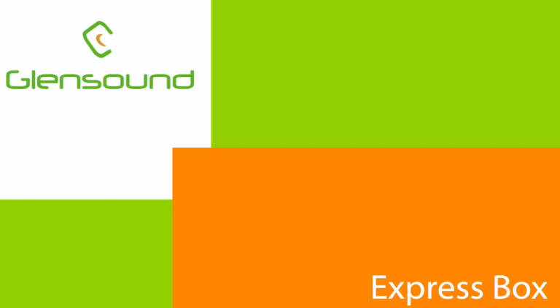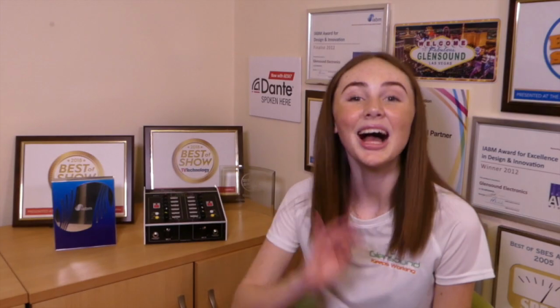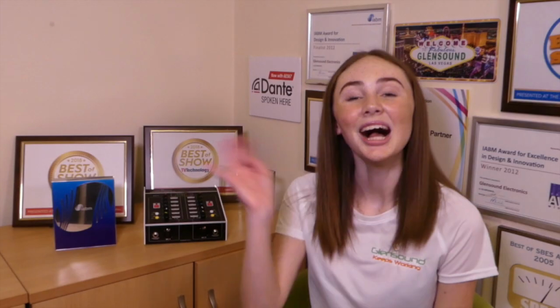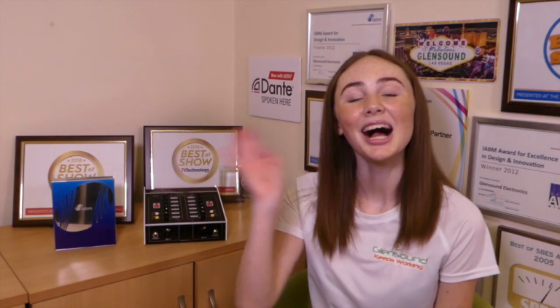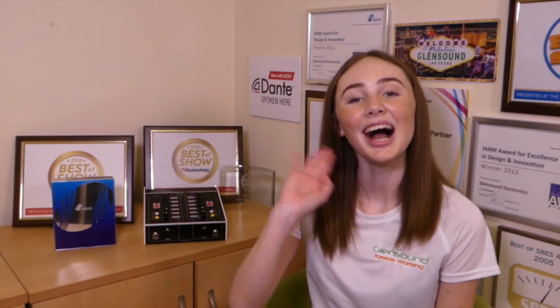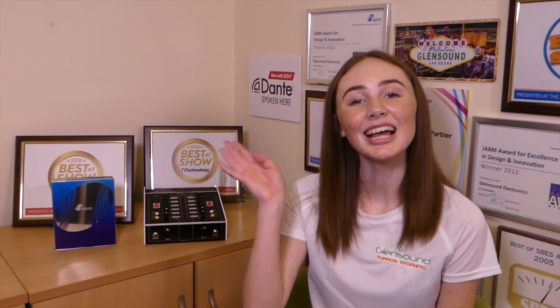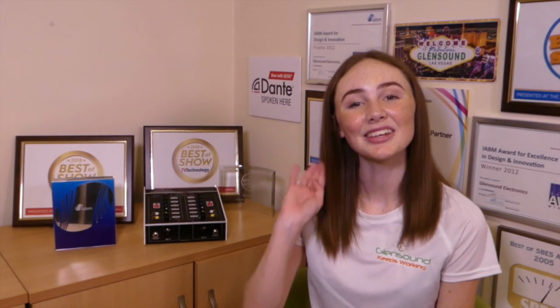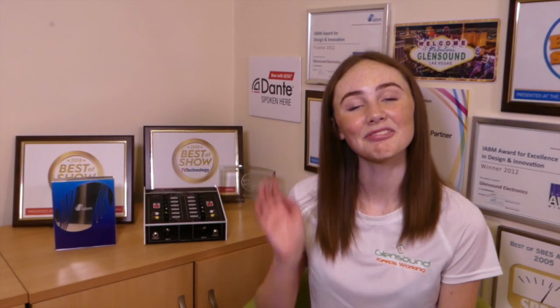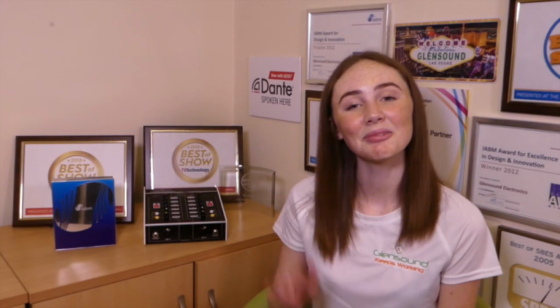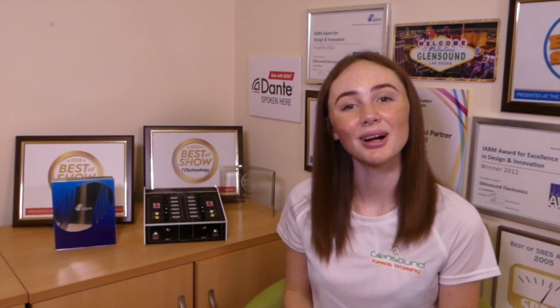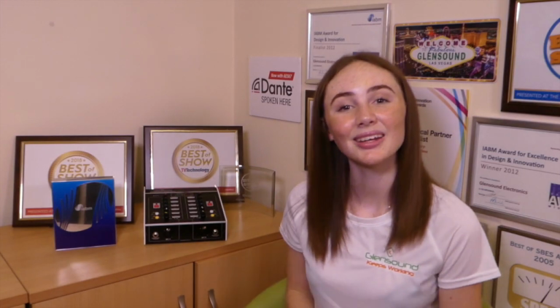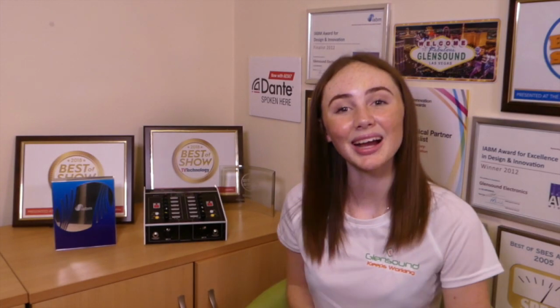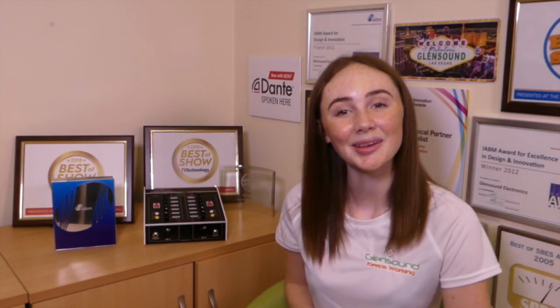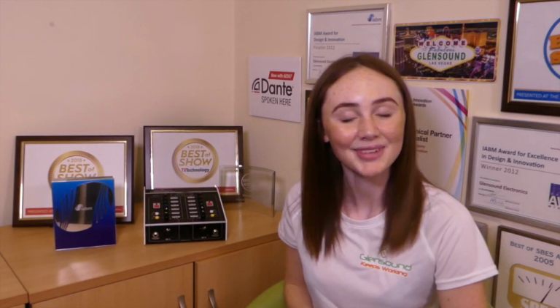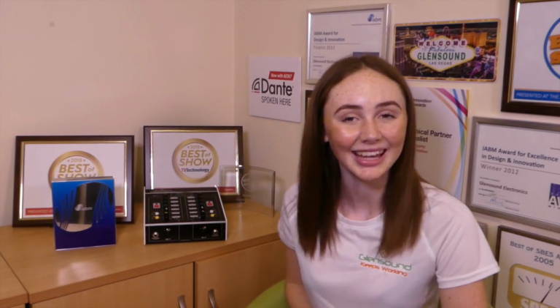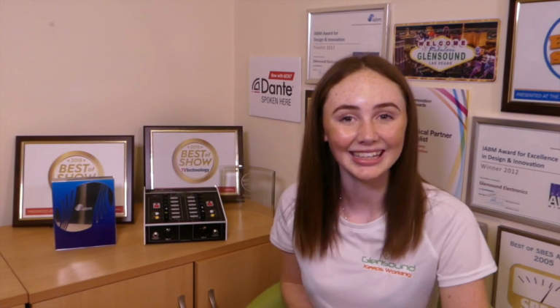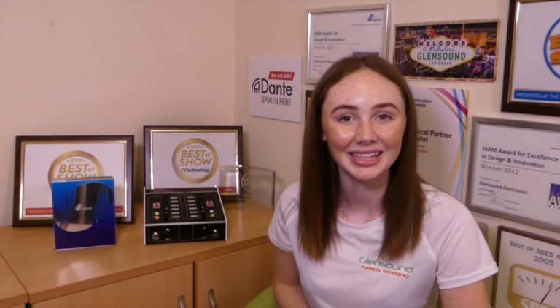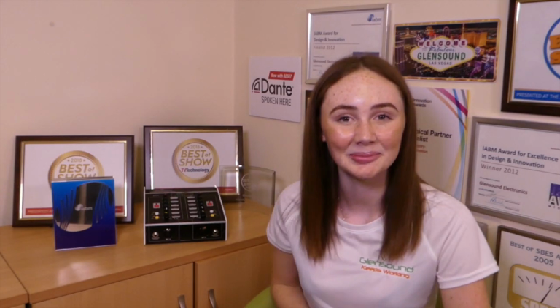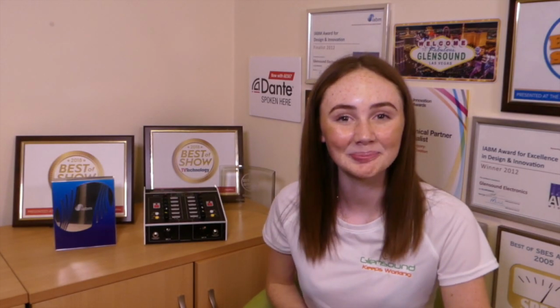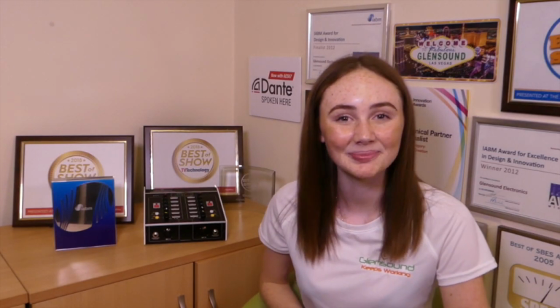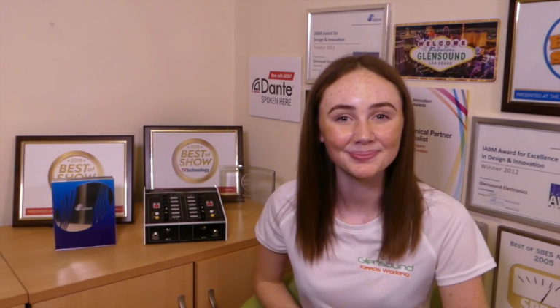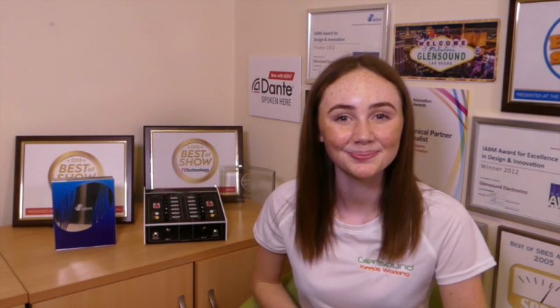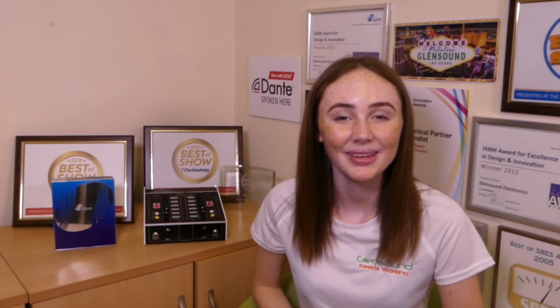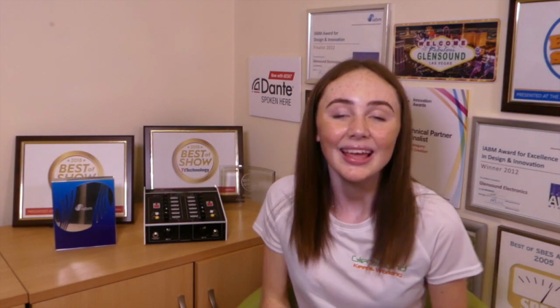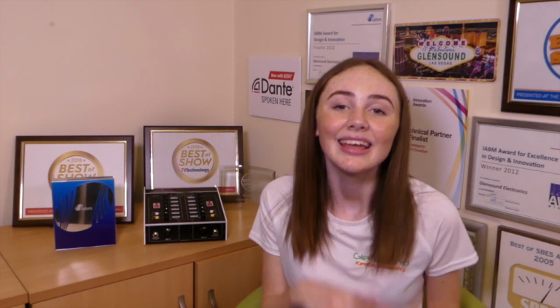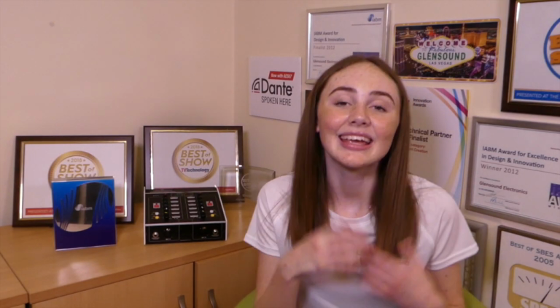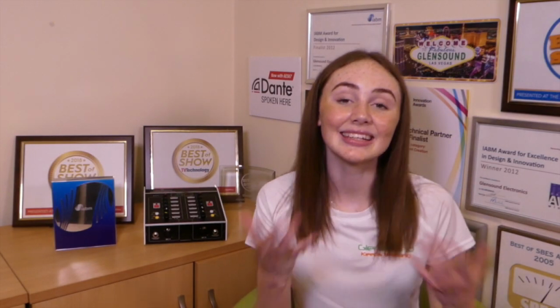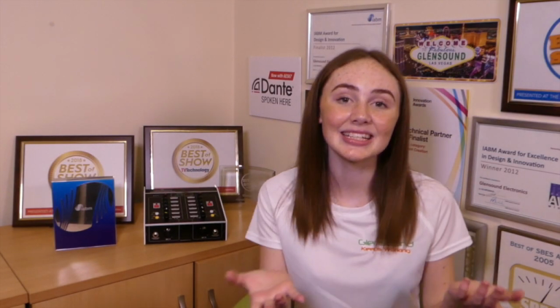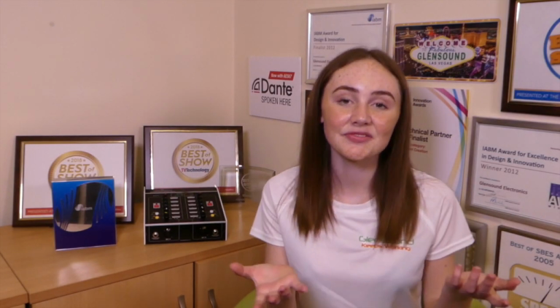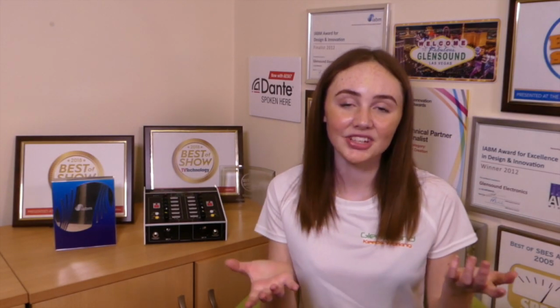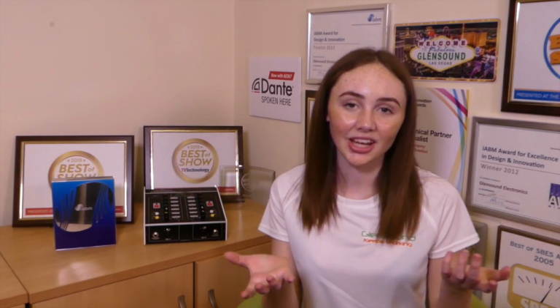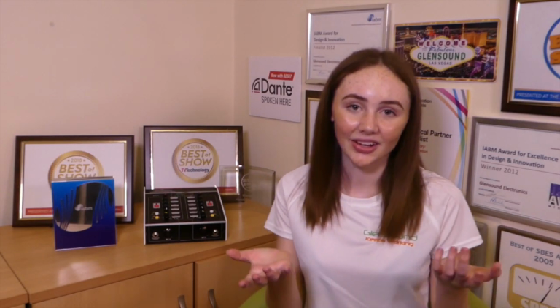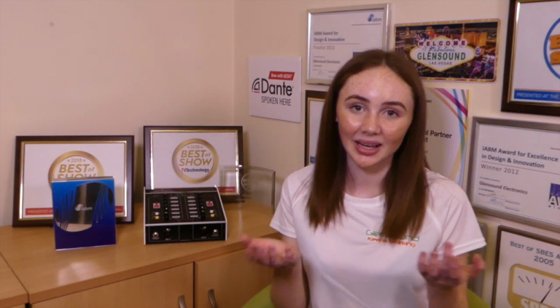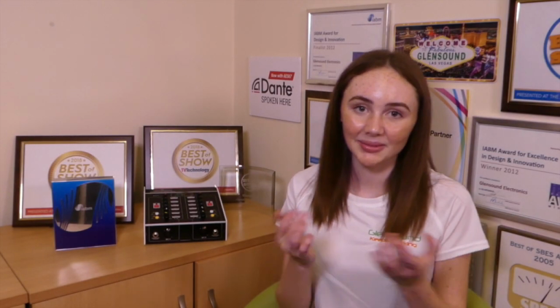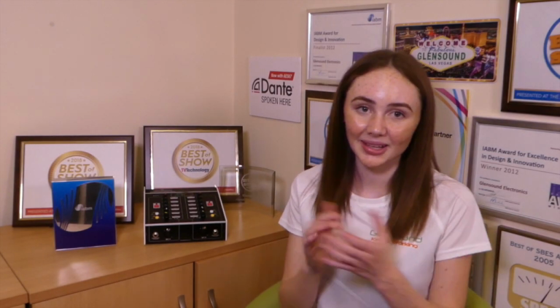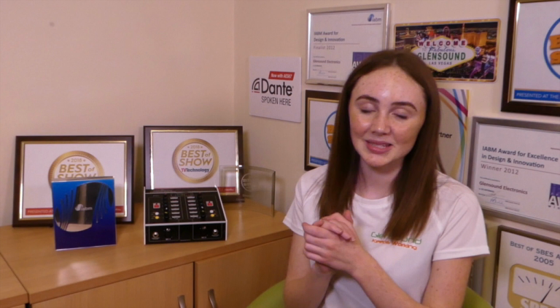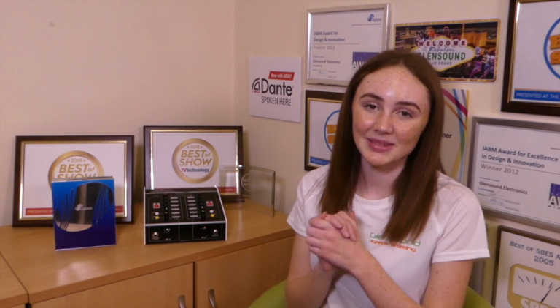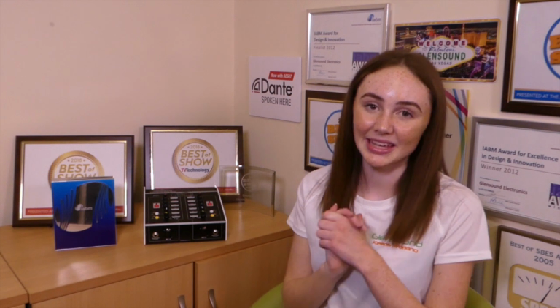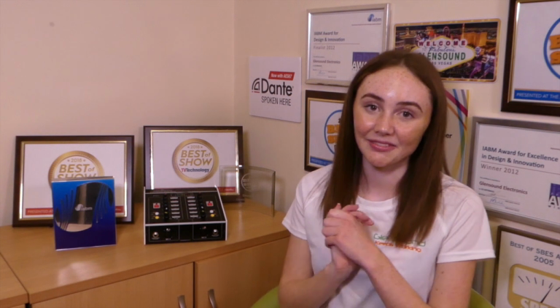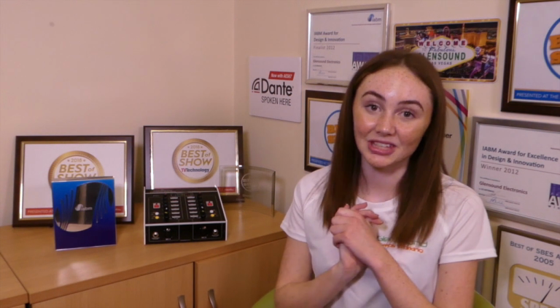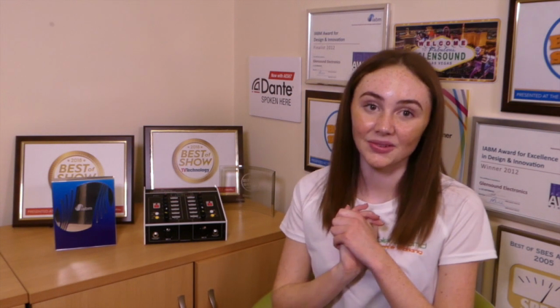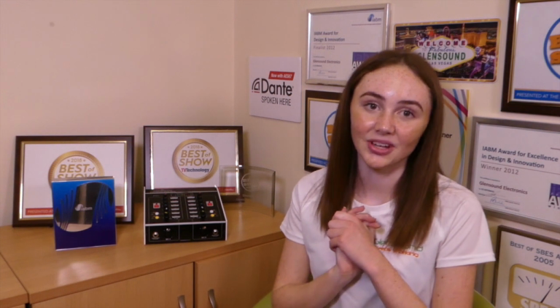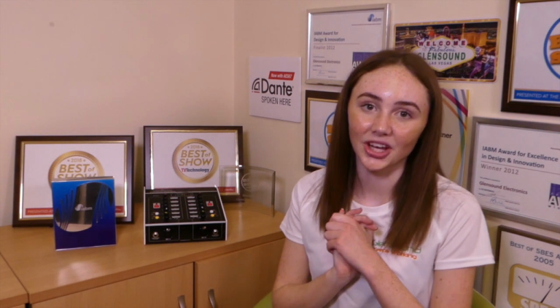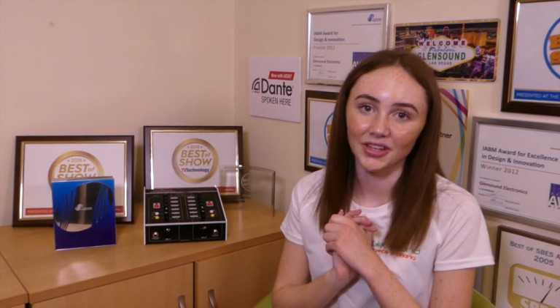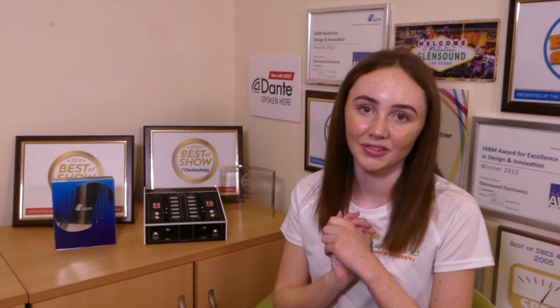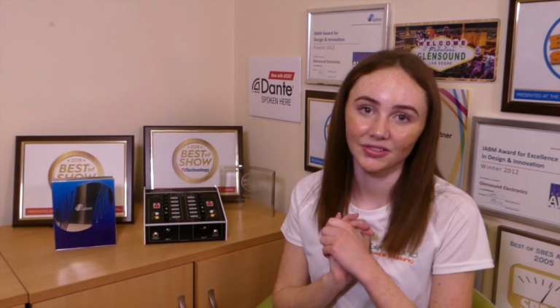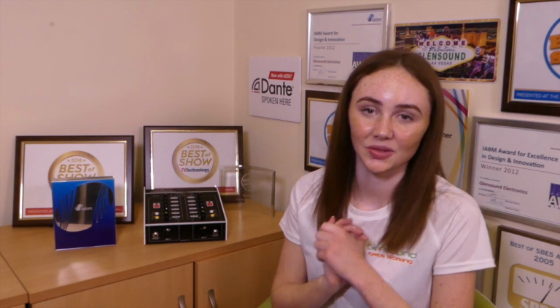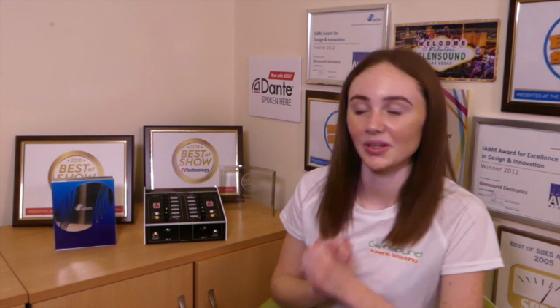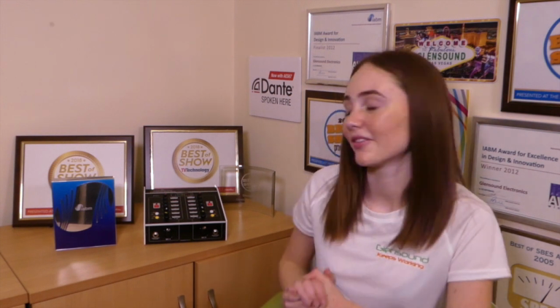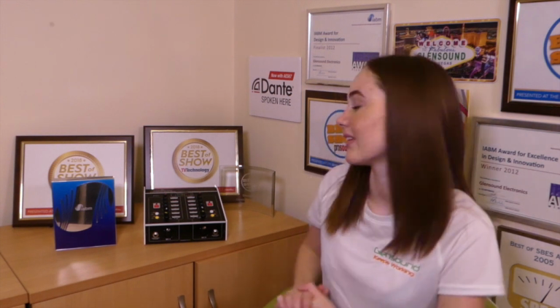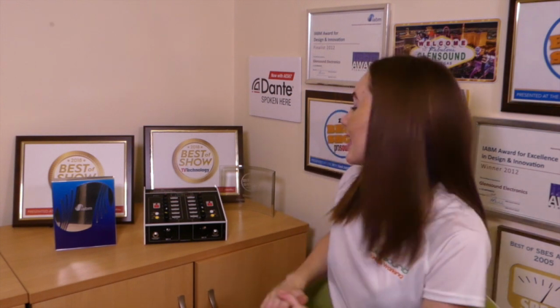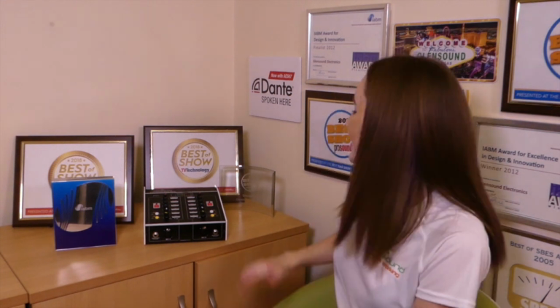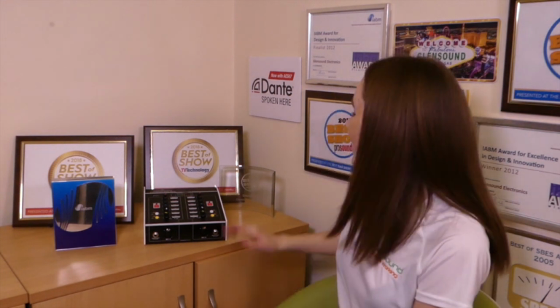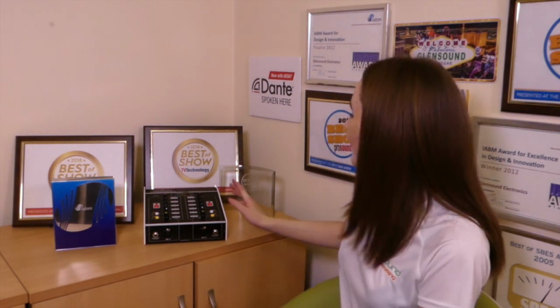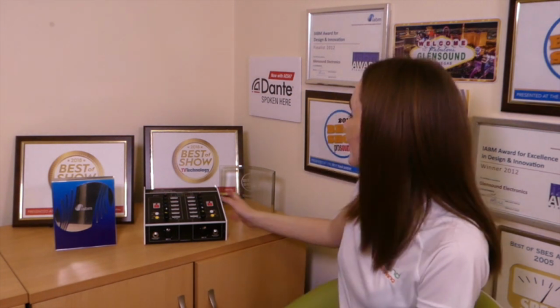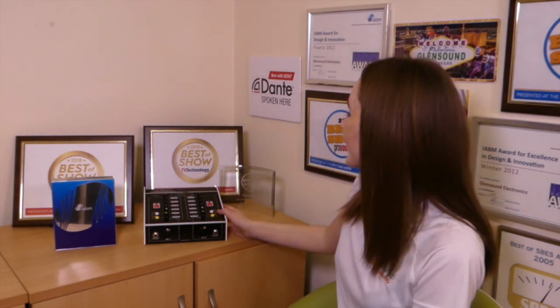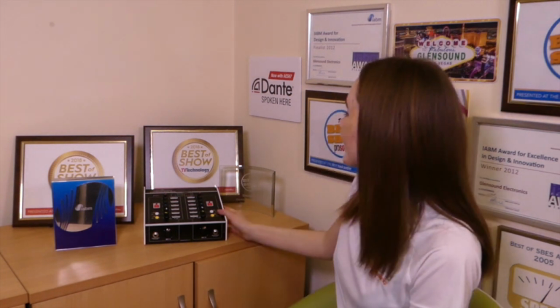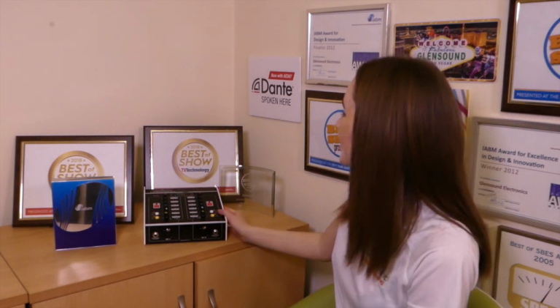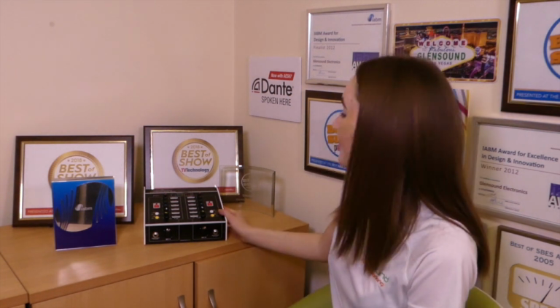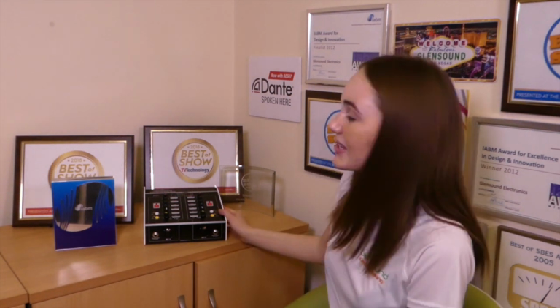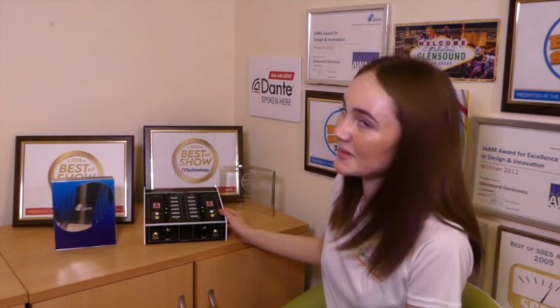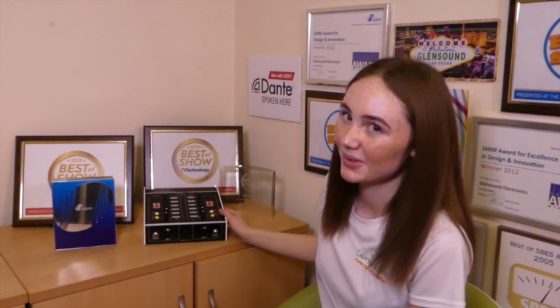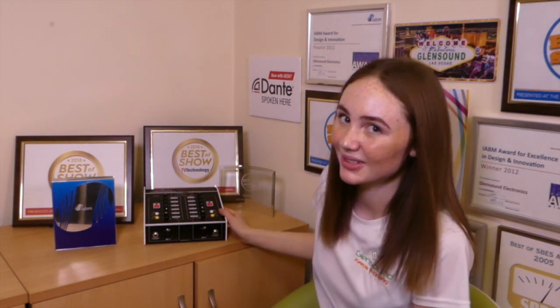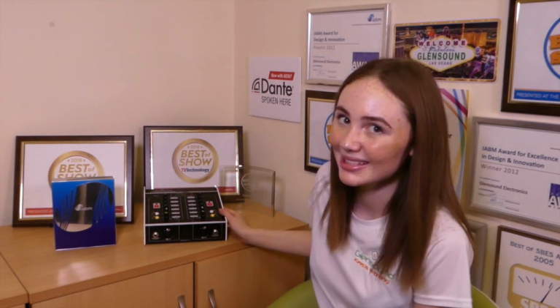Hi everyone, I'm Caitlin. In this video I'm going to be giving you an overview of Glensound's Express Box.